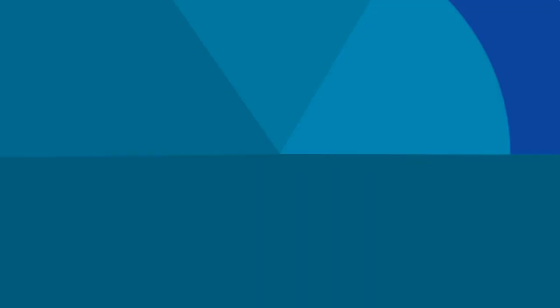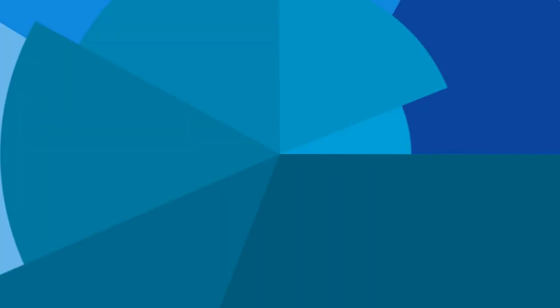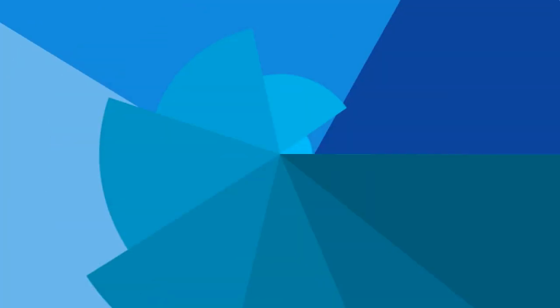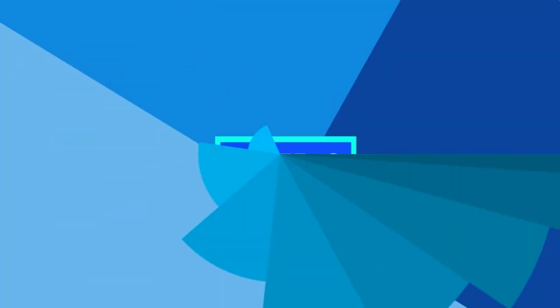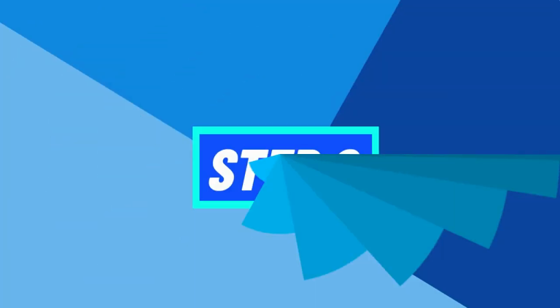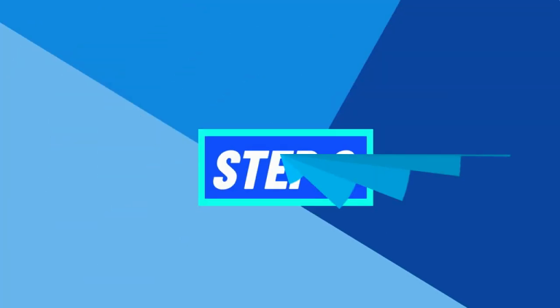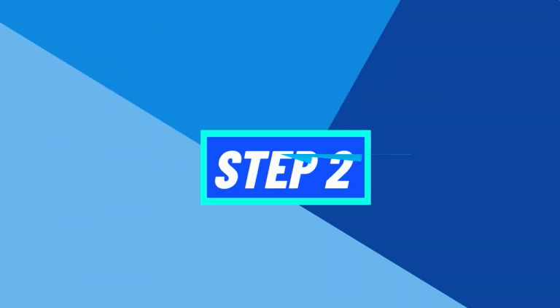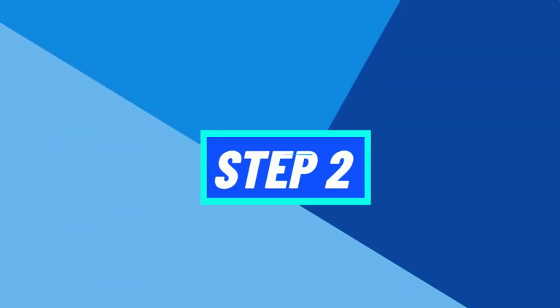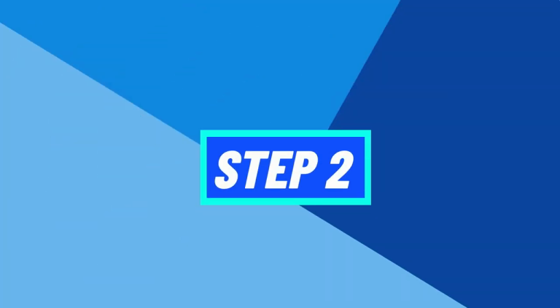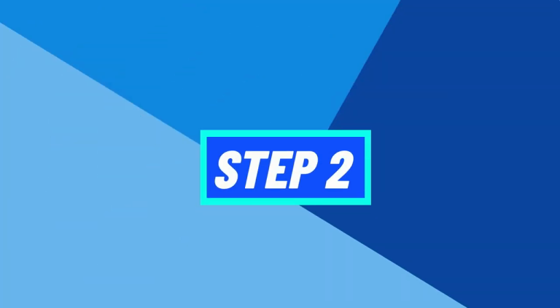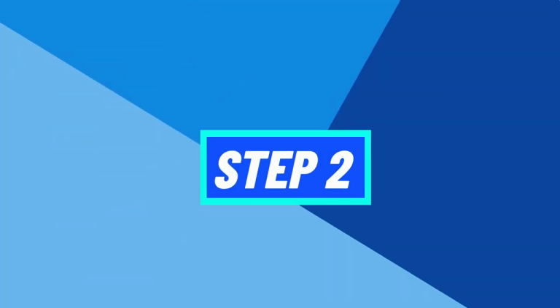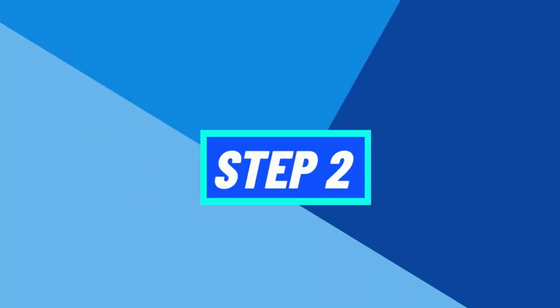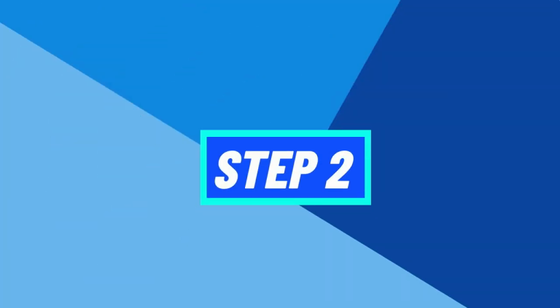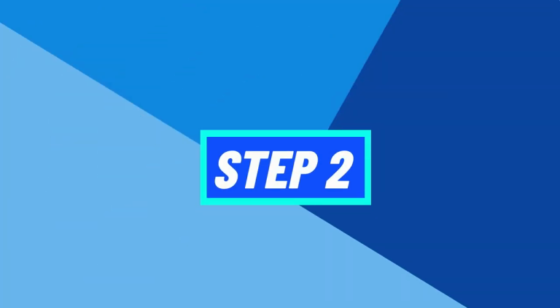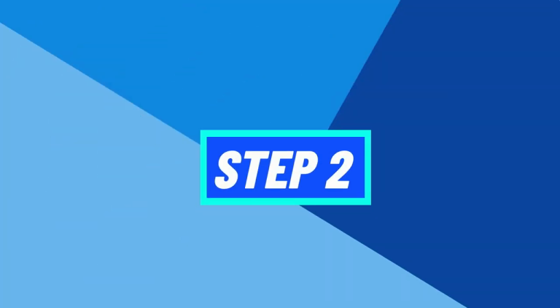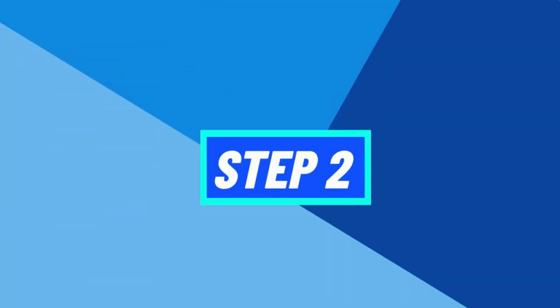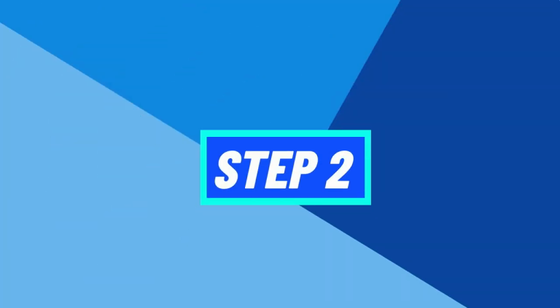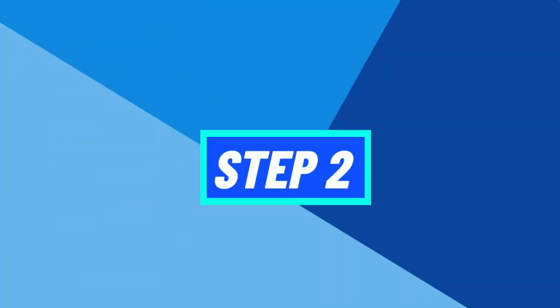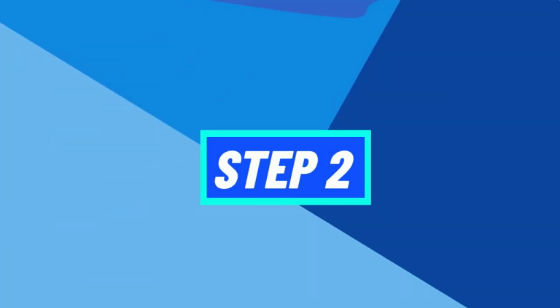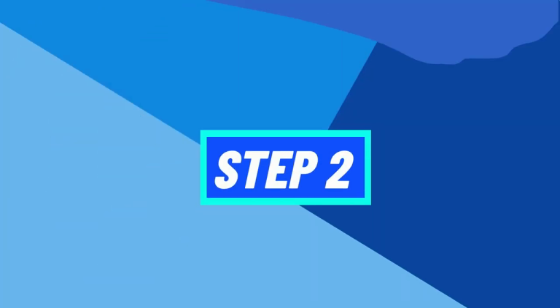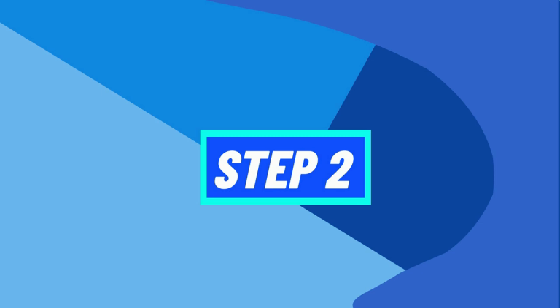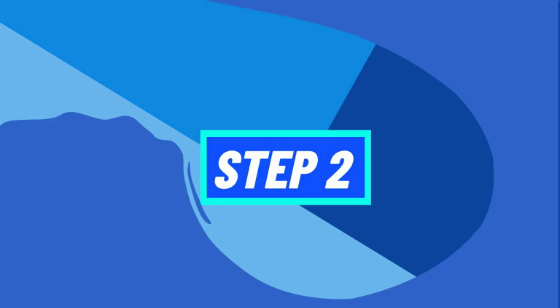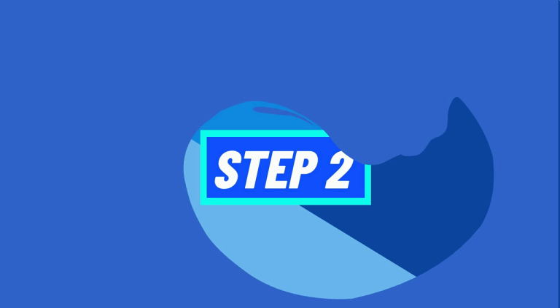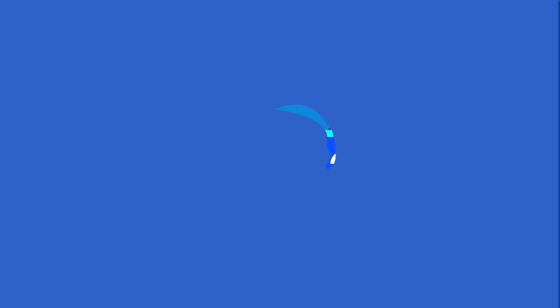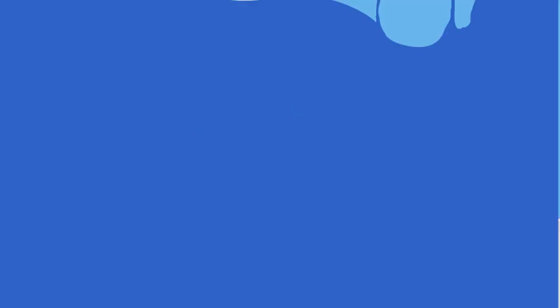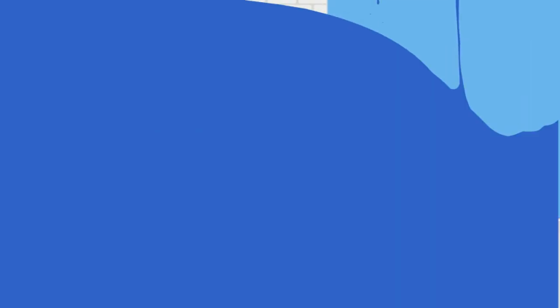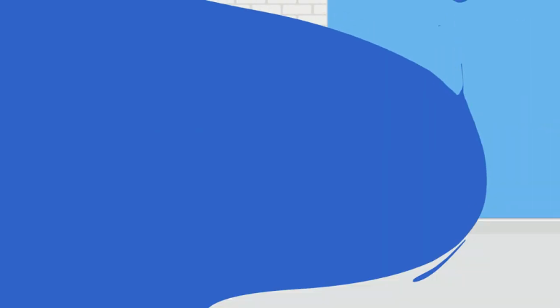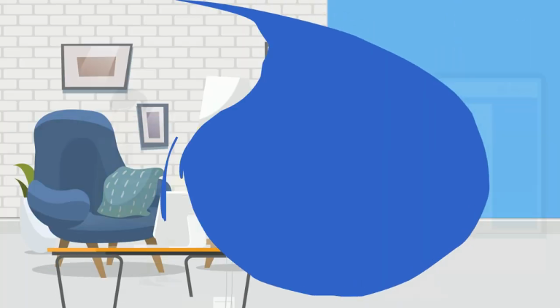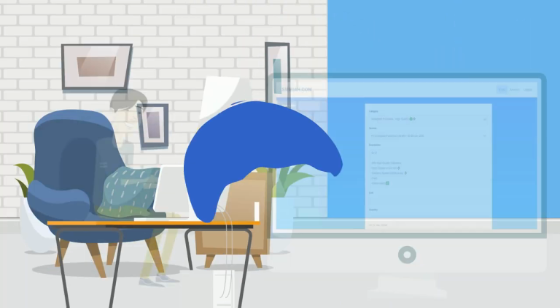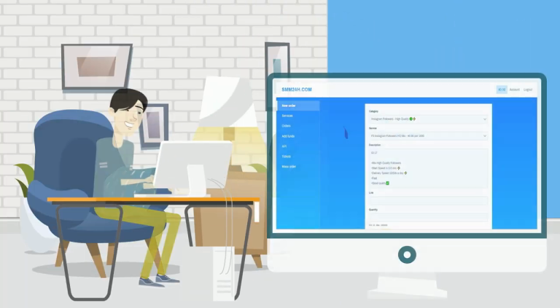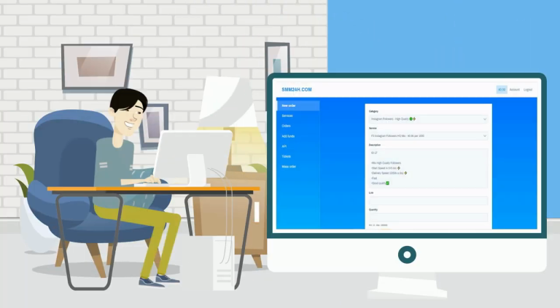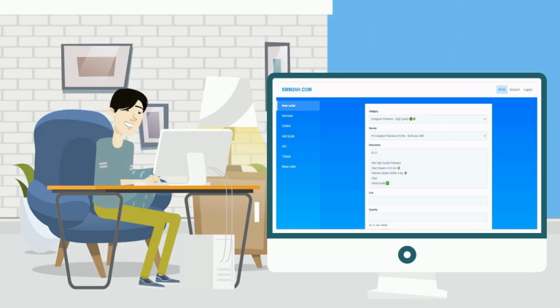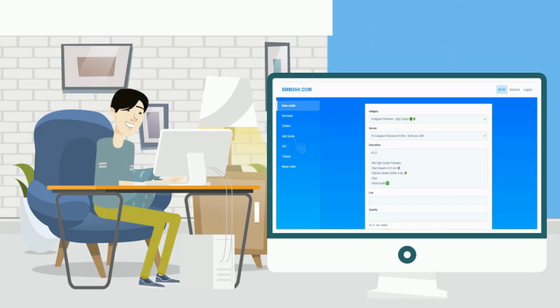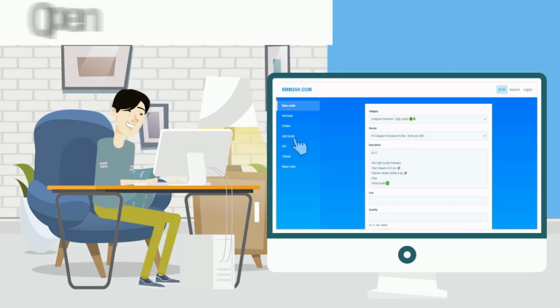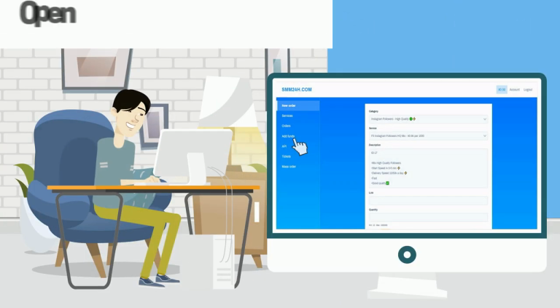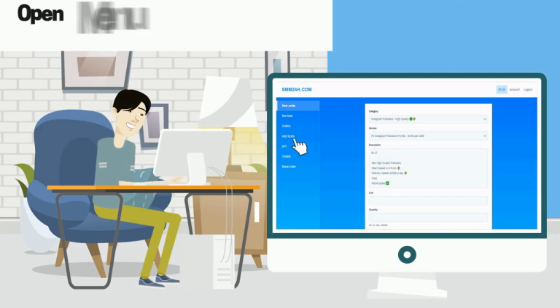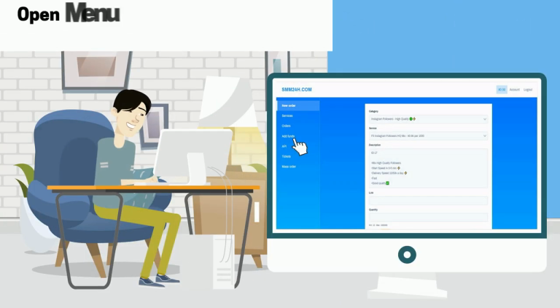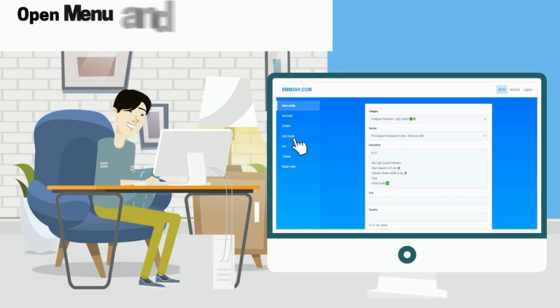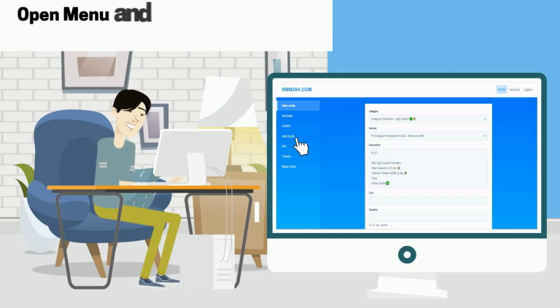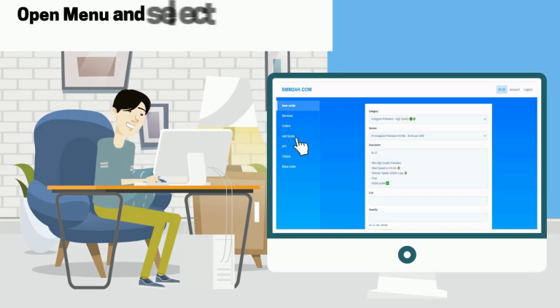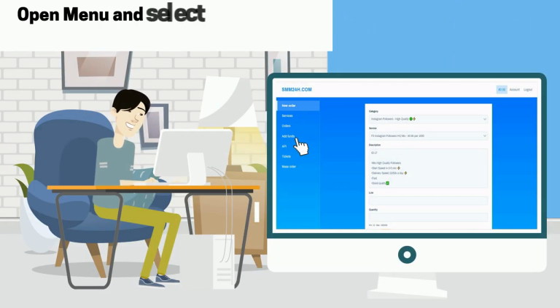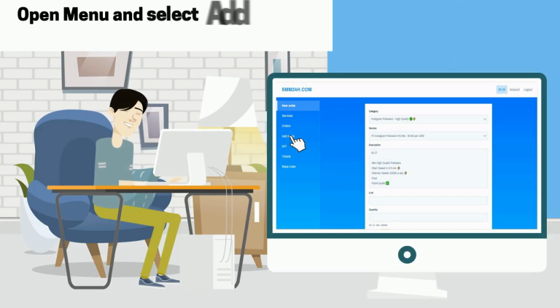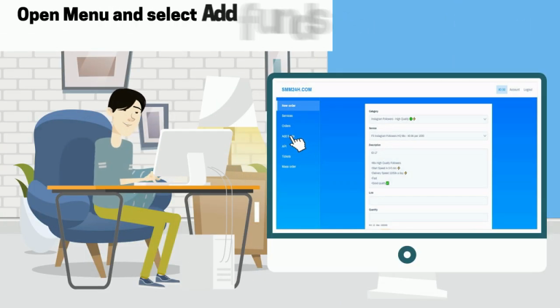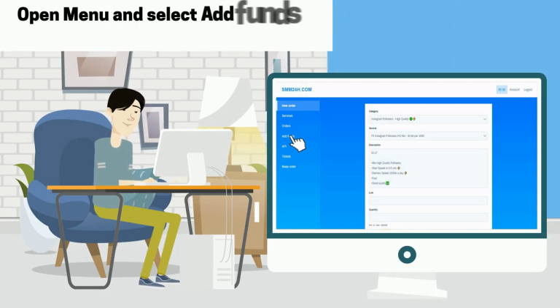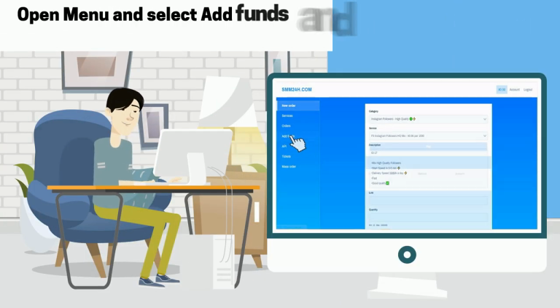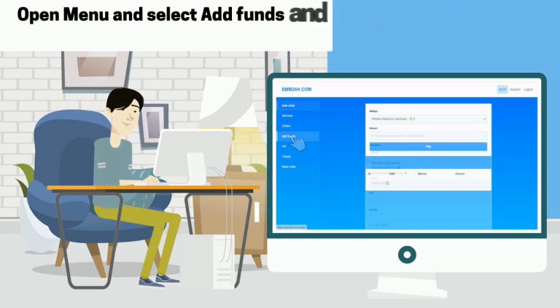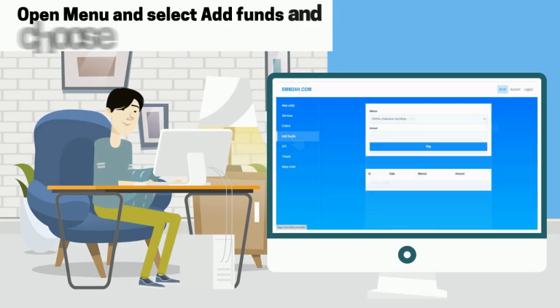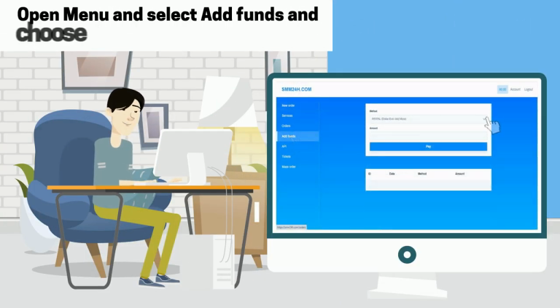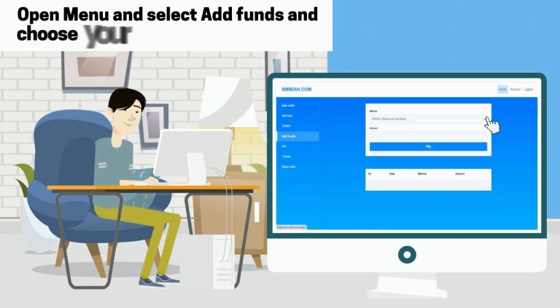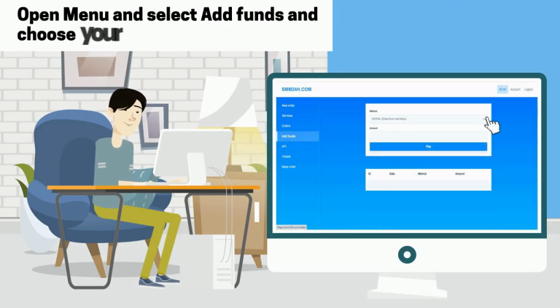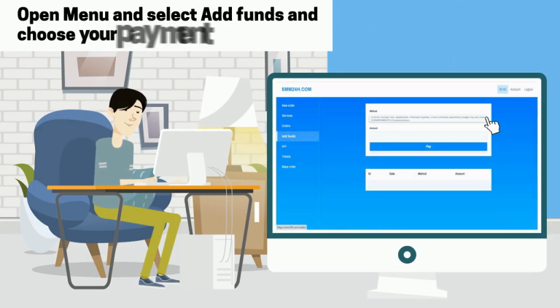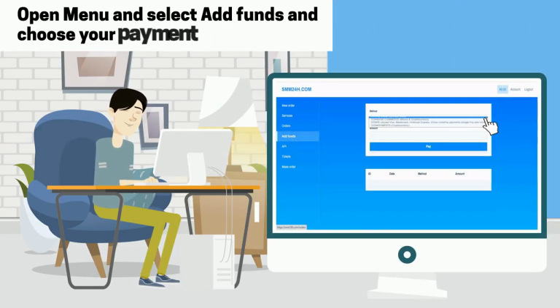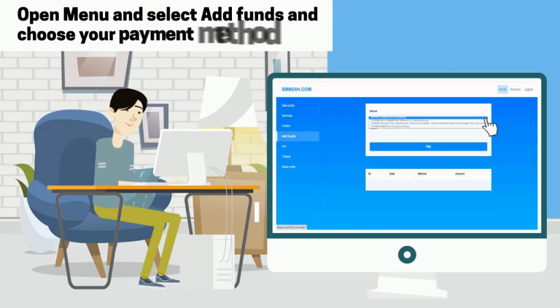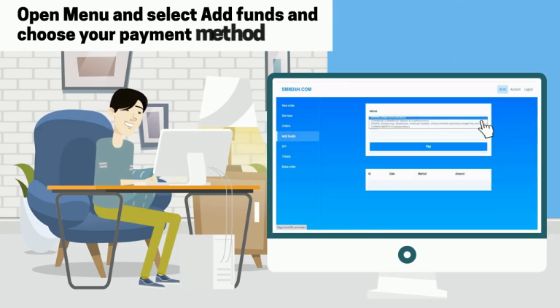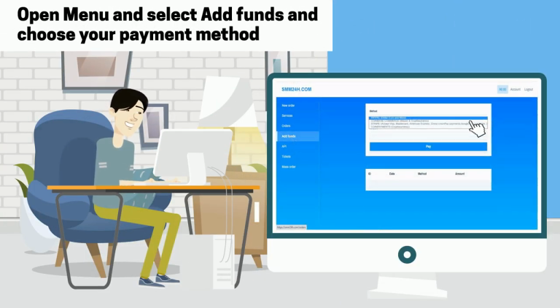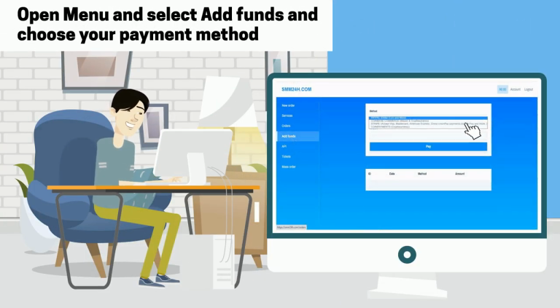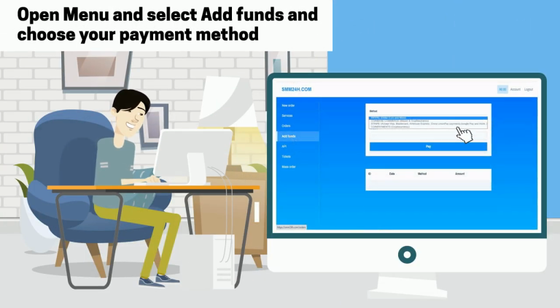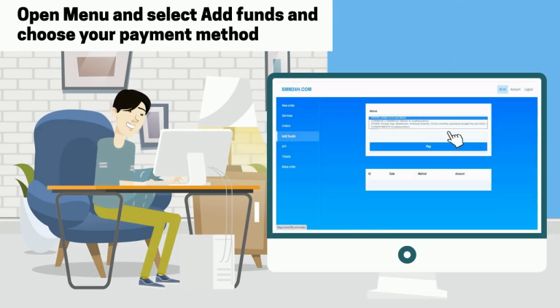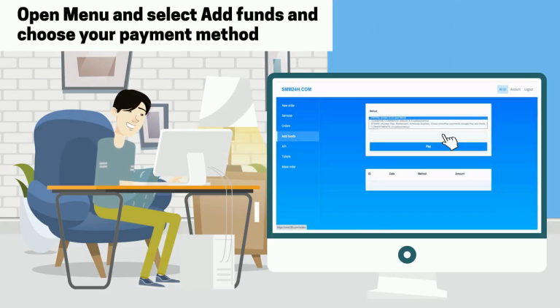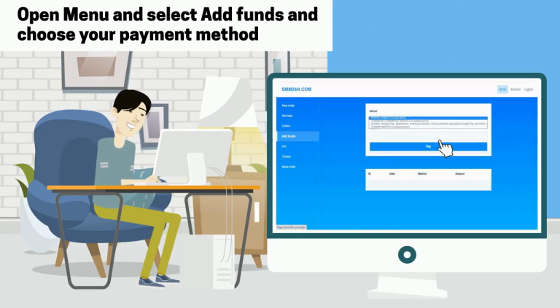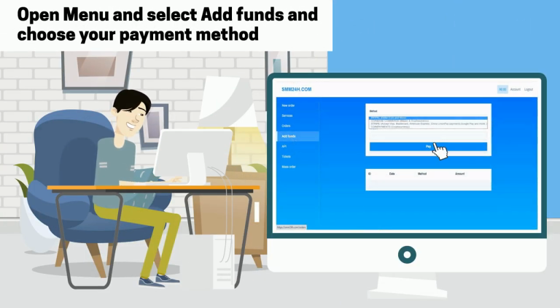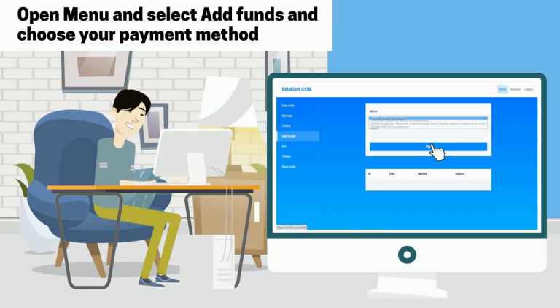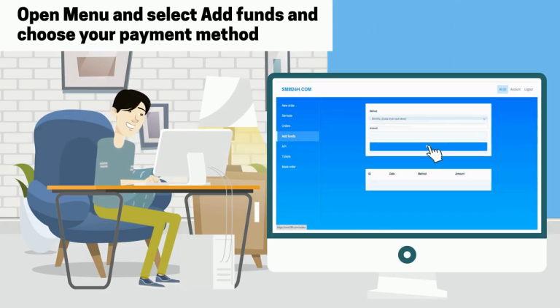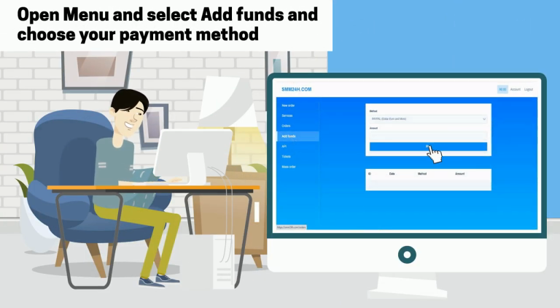Step 2: Open the menu and select add funds and choose your payment method.